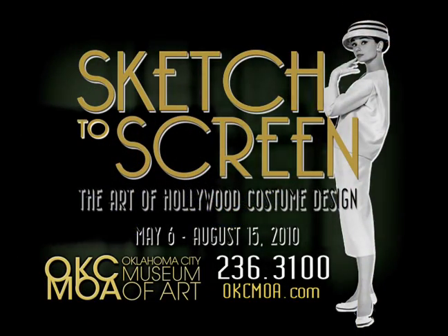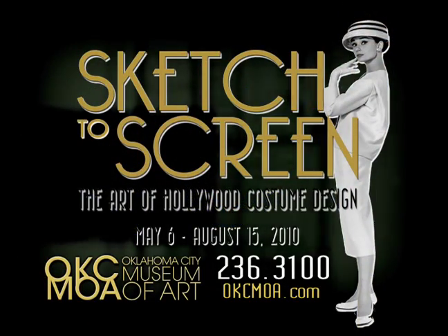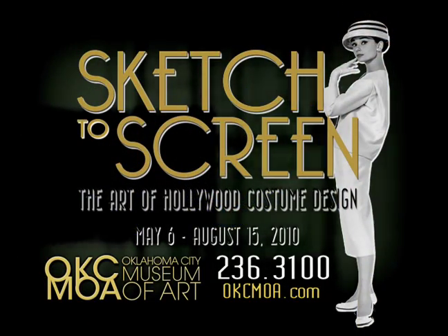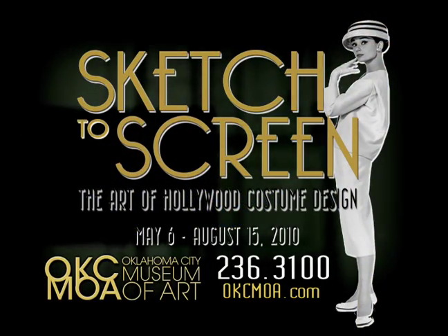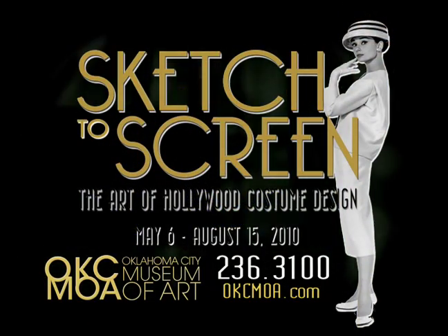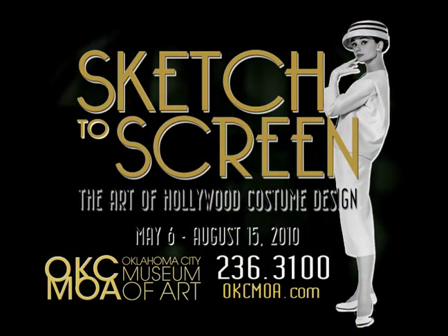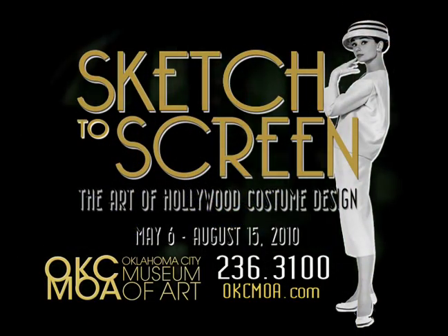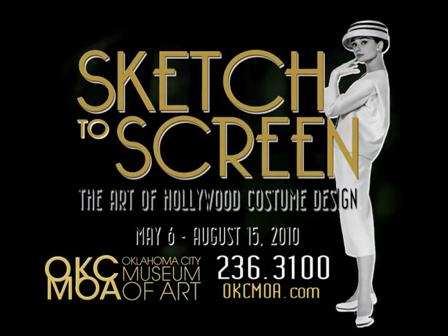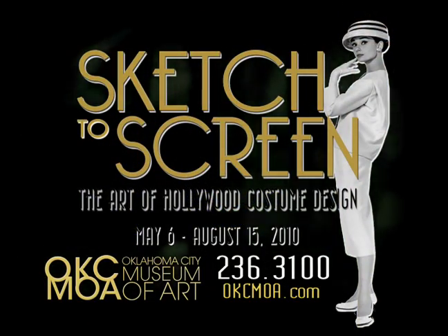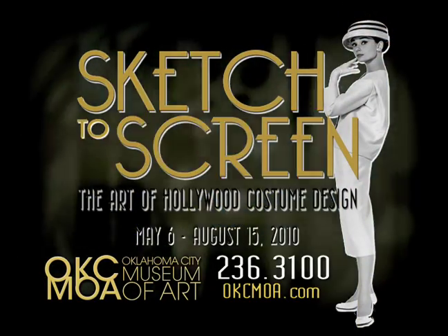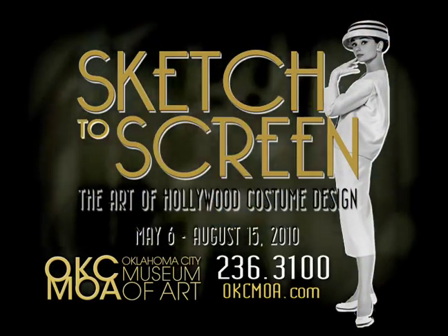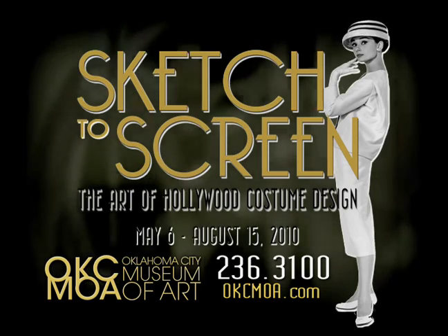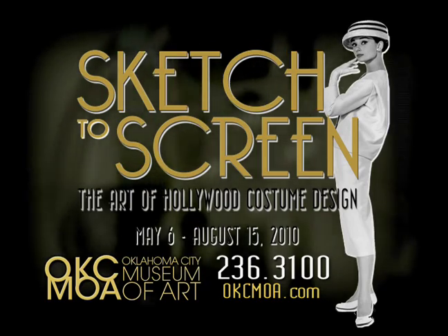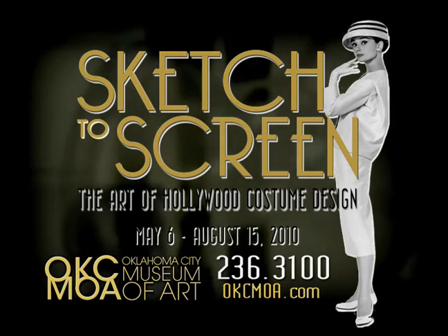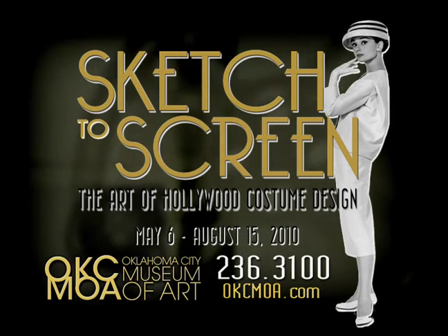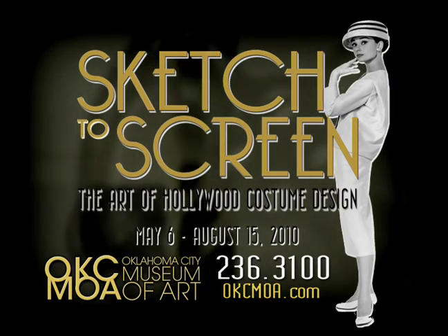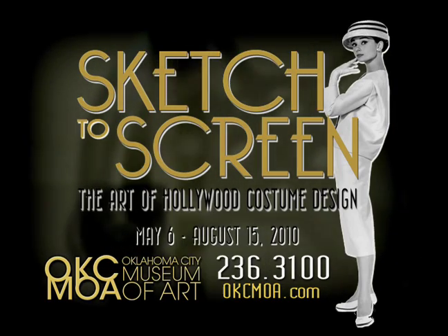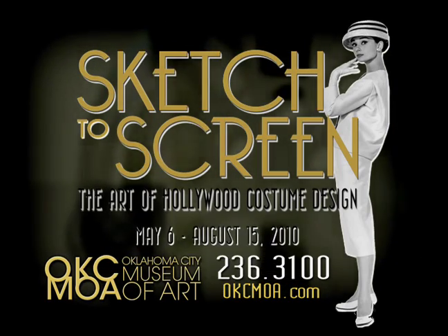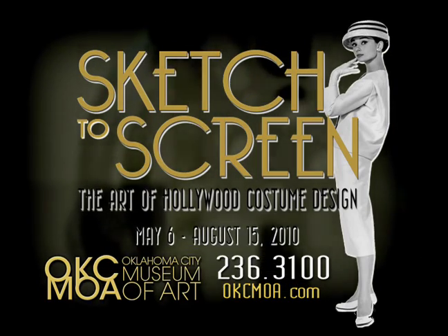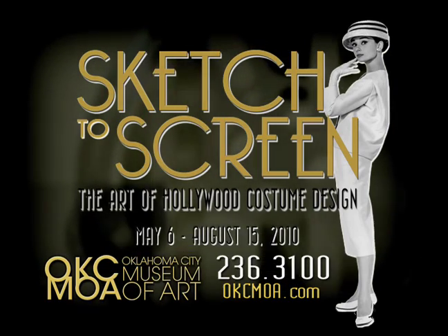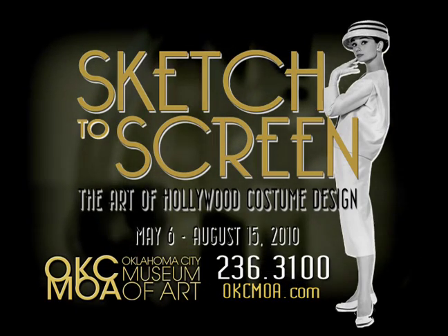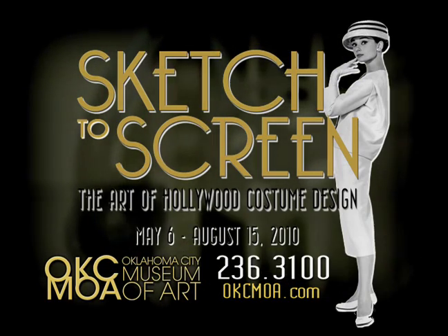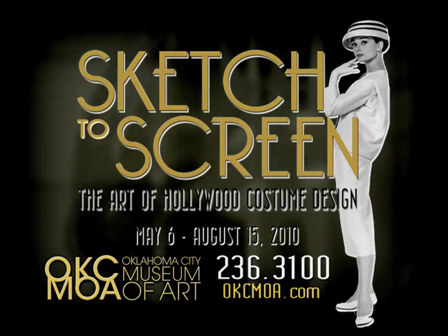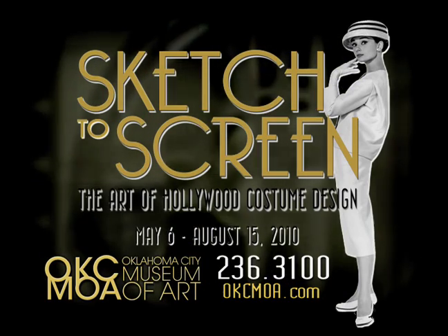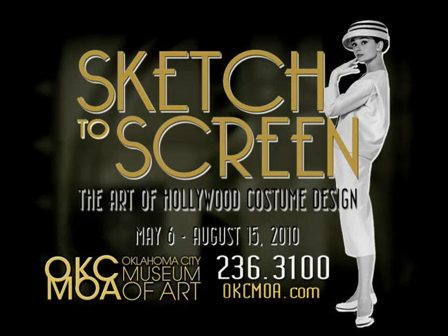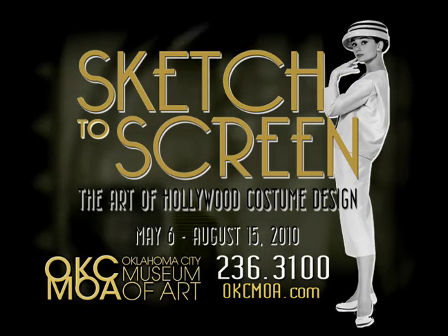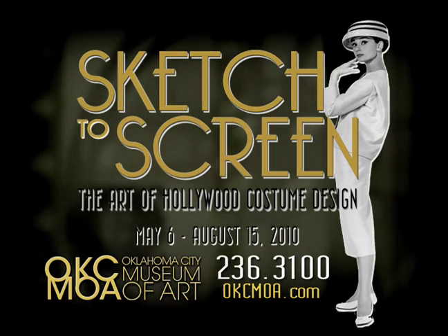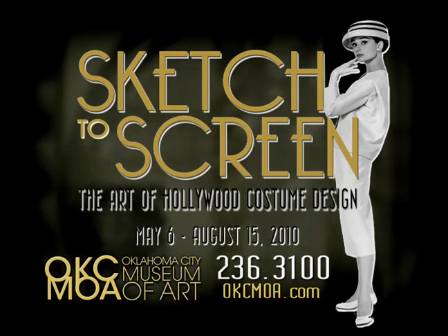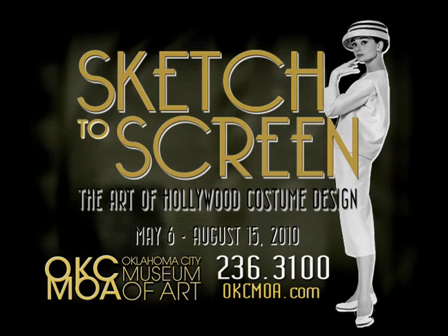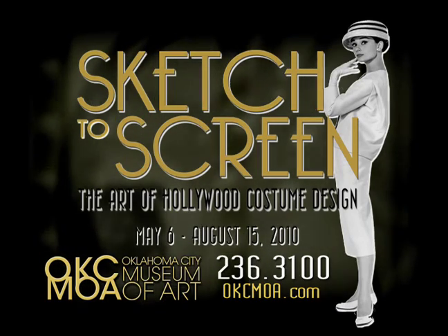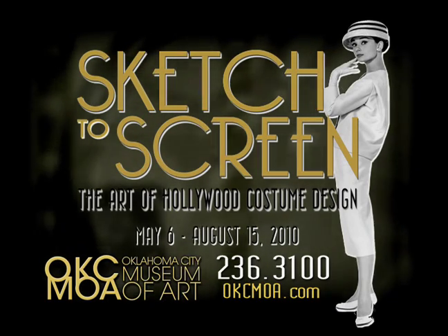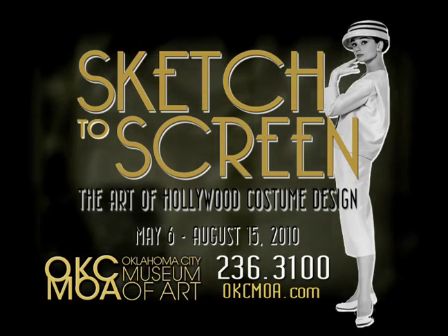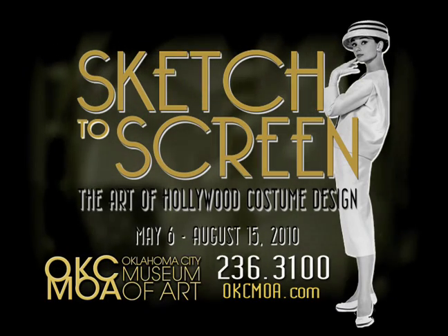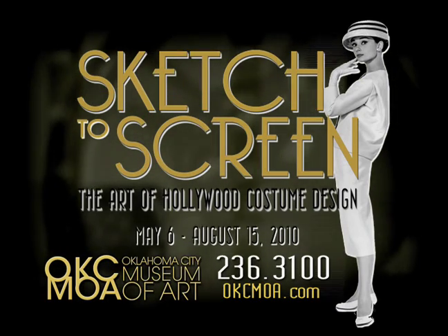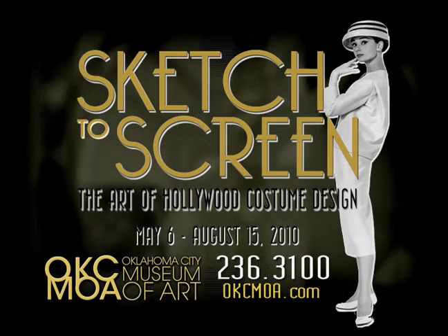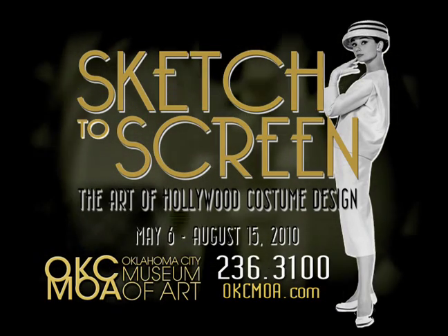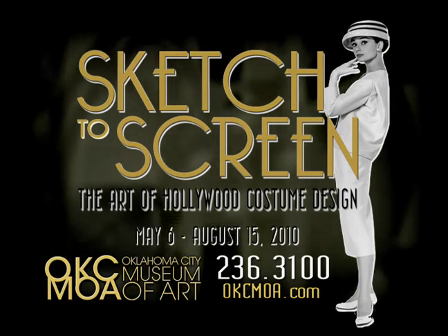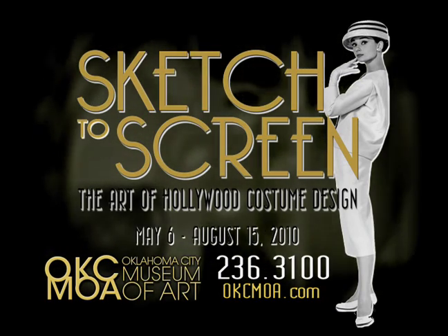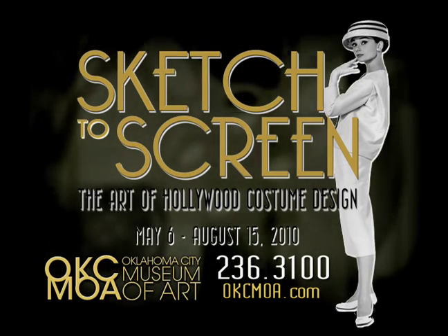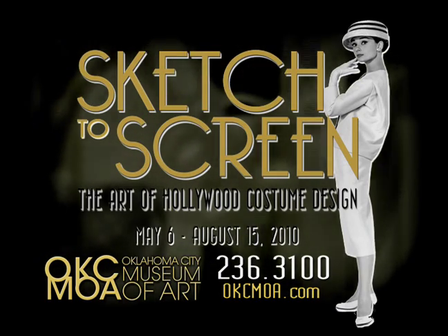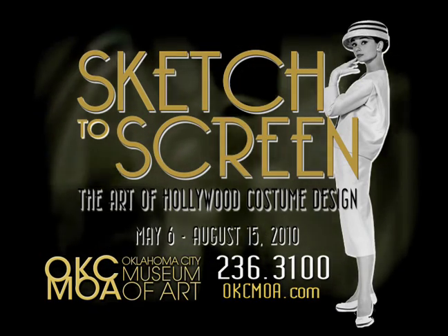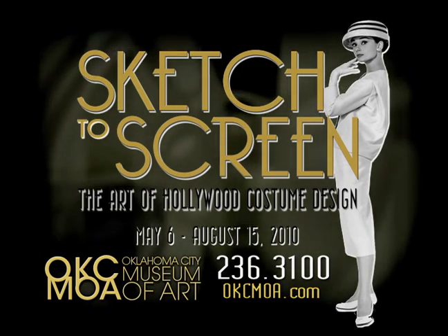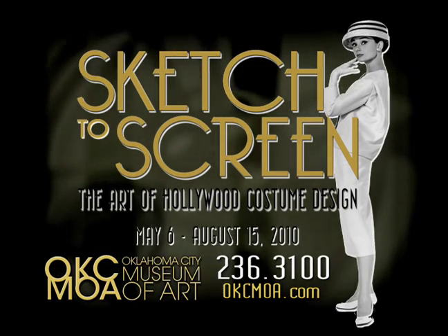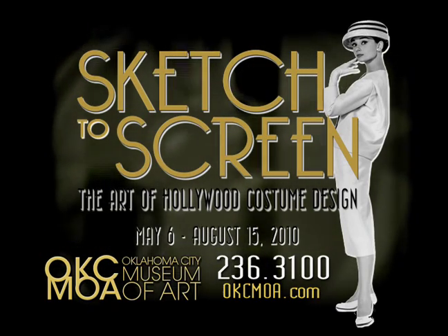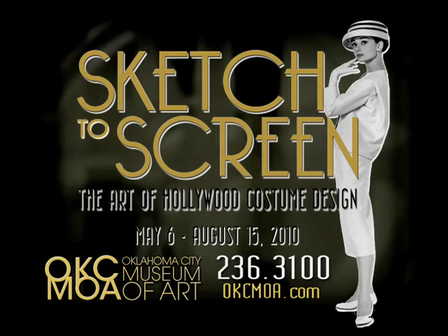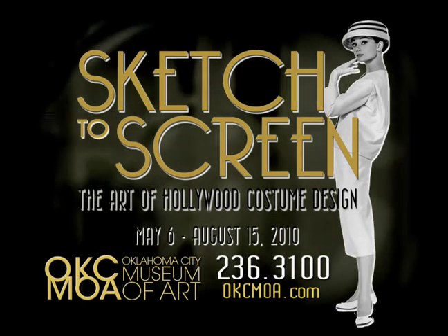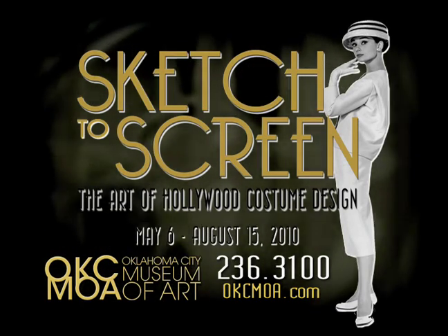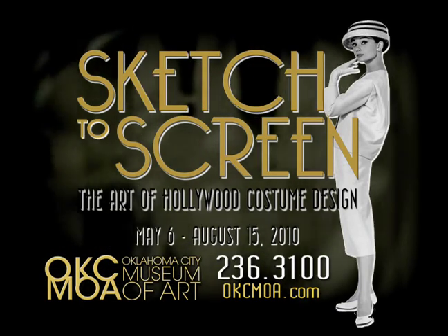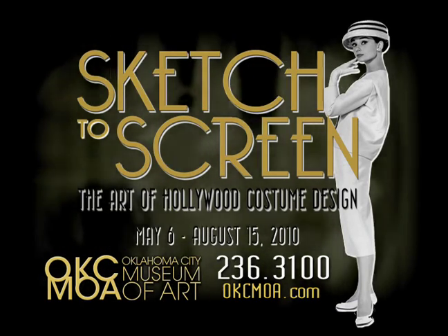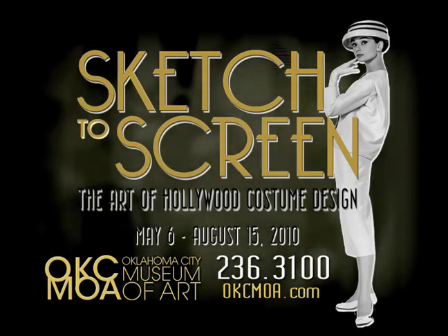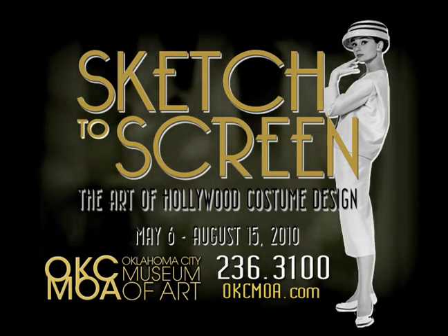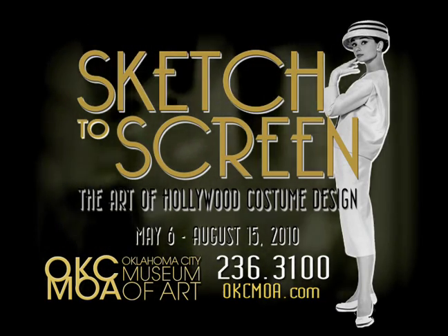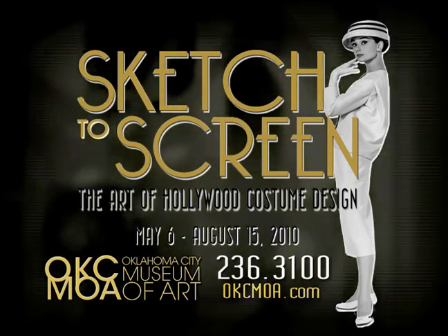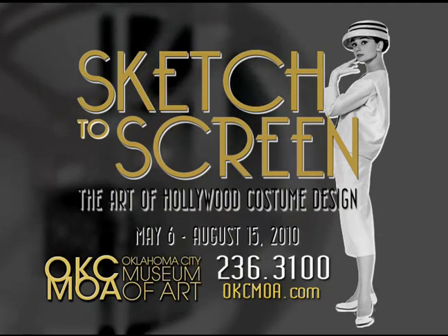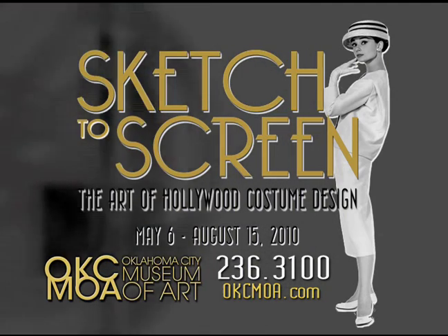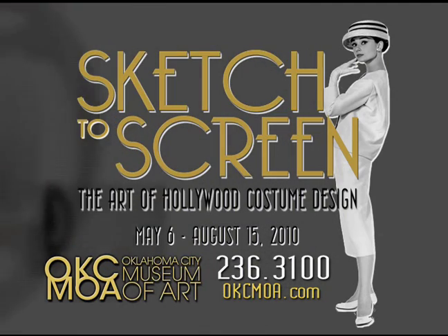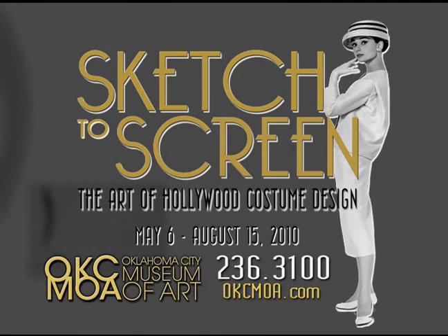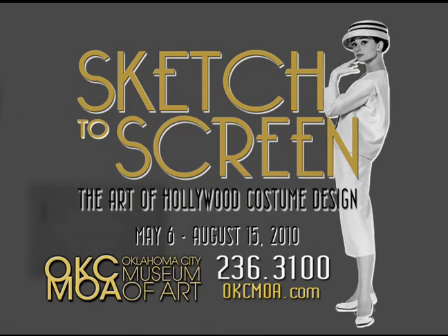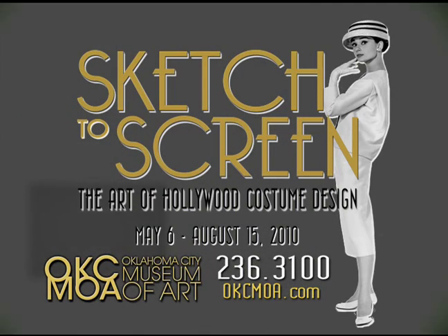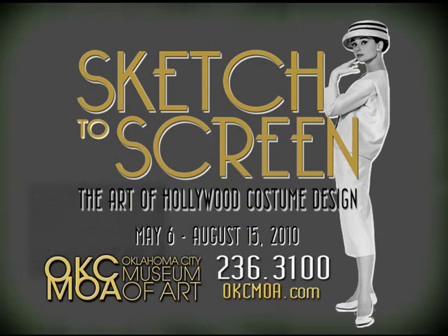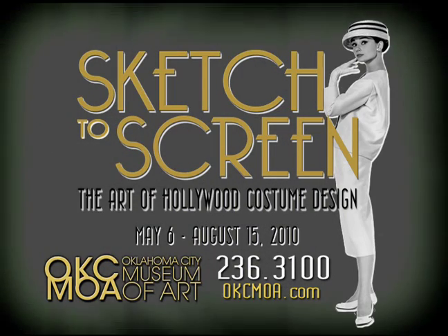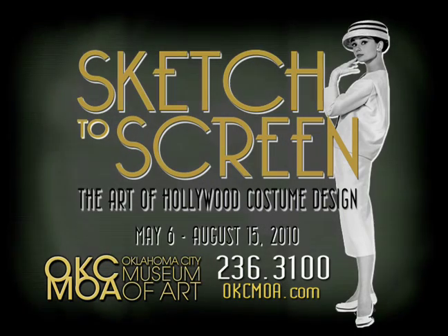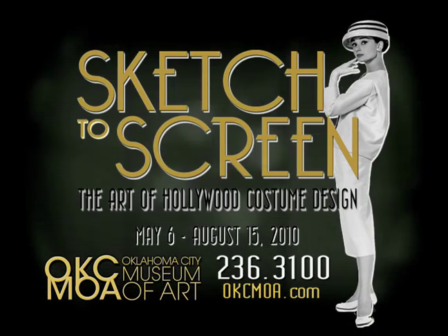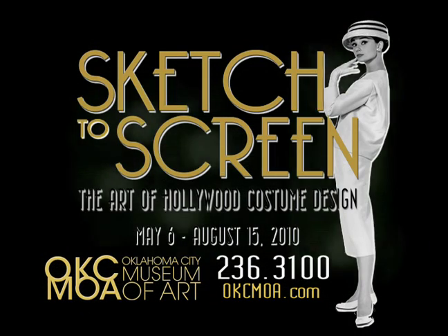Call 236-3100 to be a part of Hollywood history. Sketch to Screen at the Oklahoma City Museum of Art.